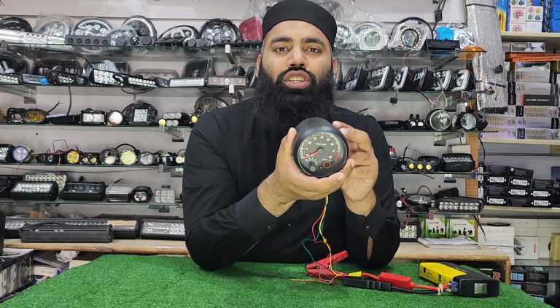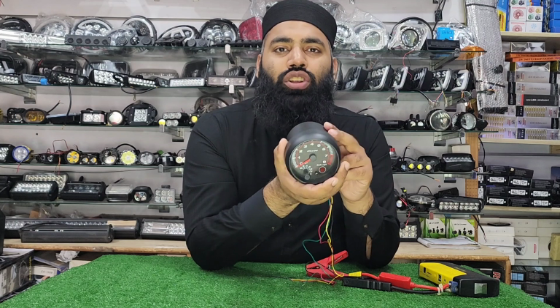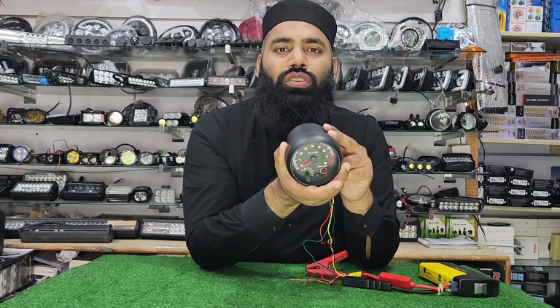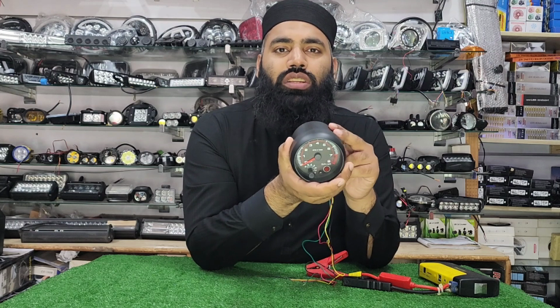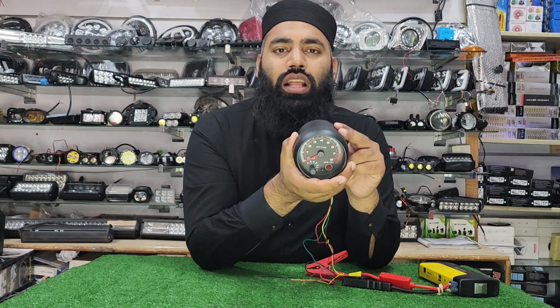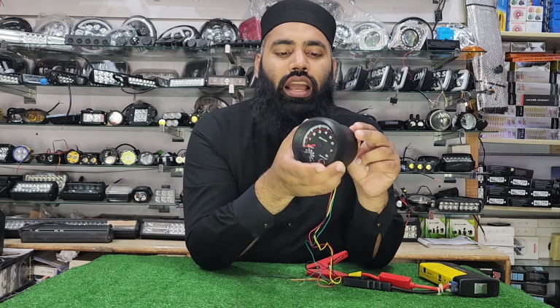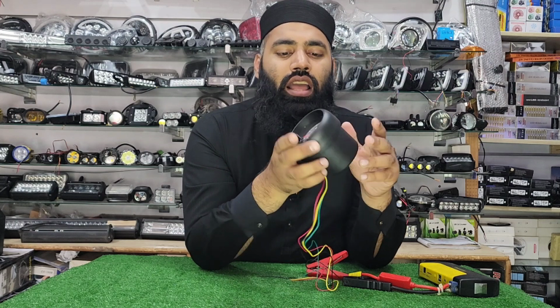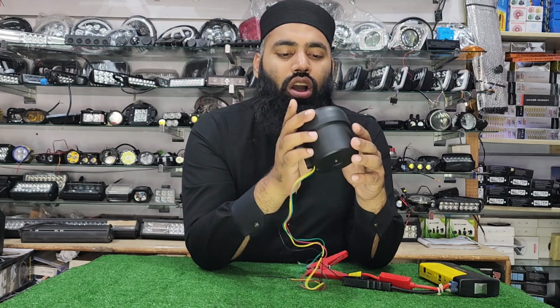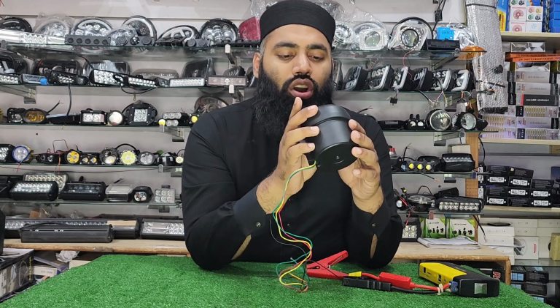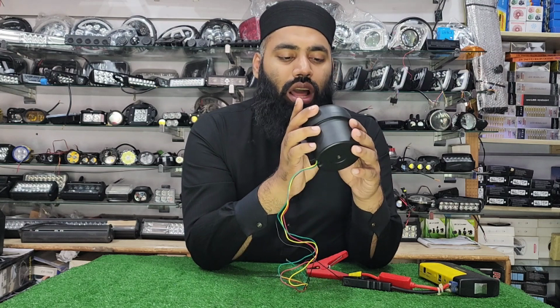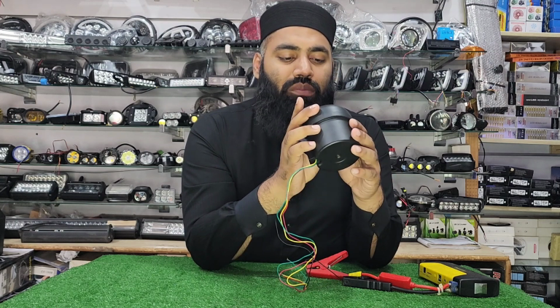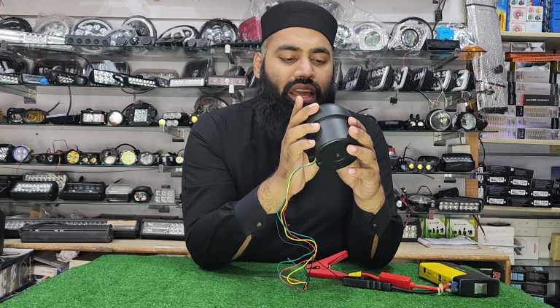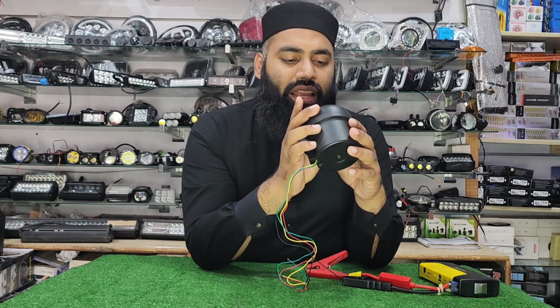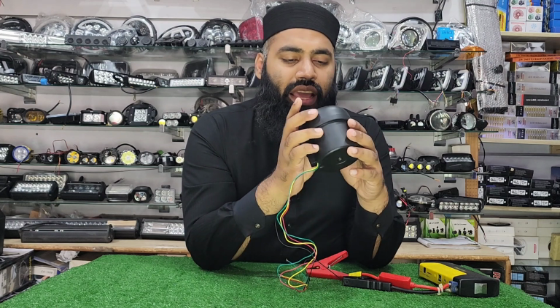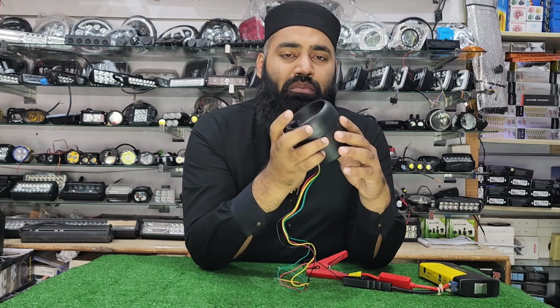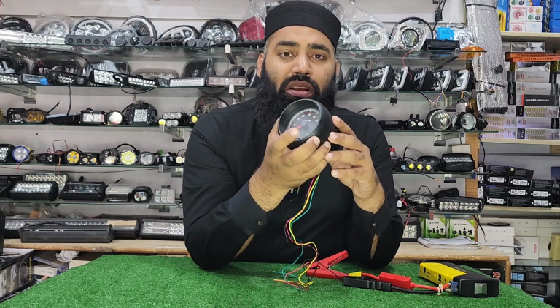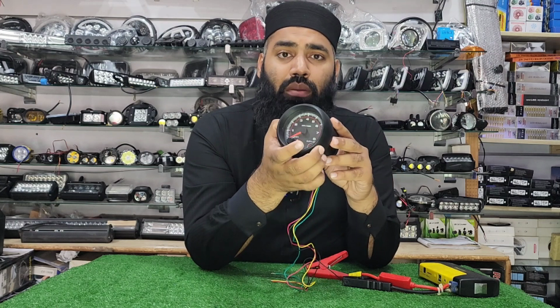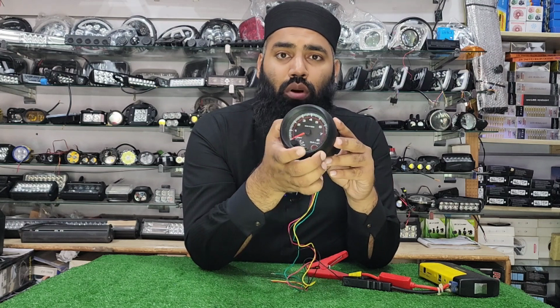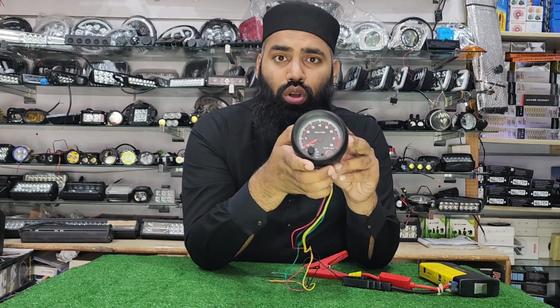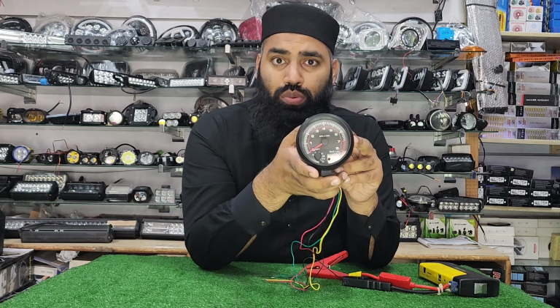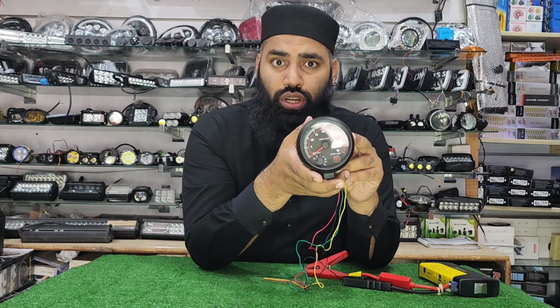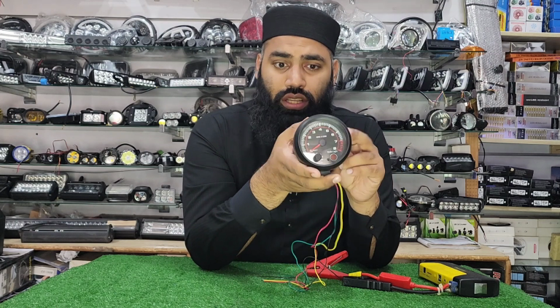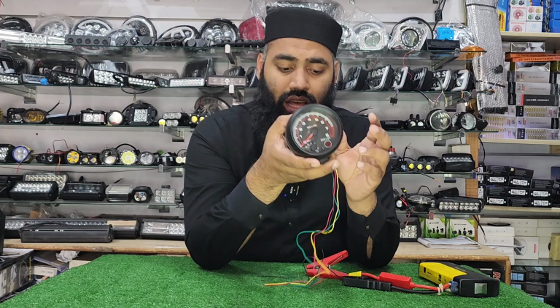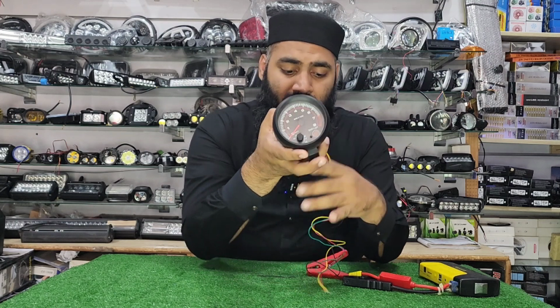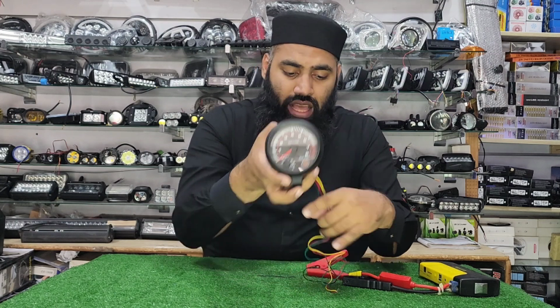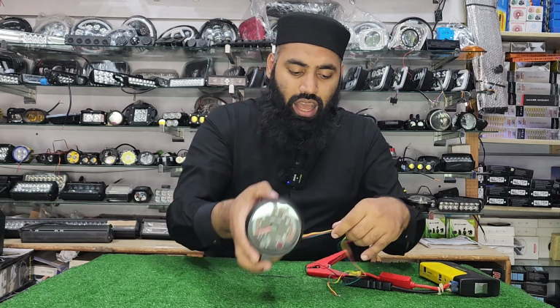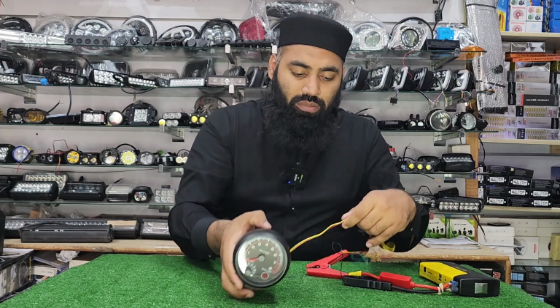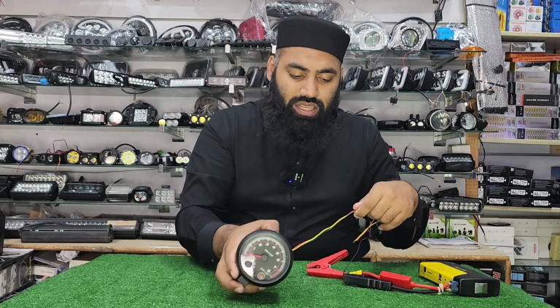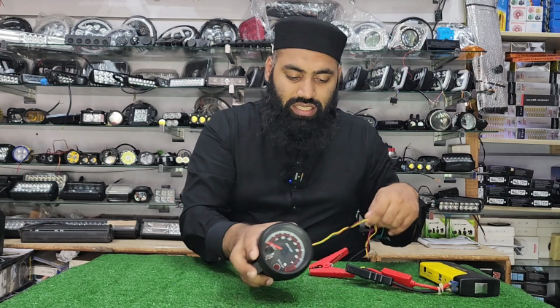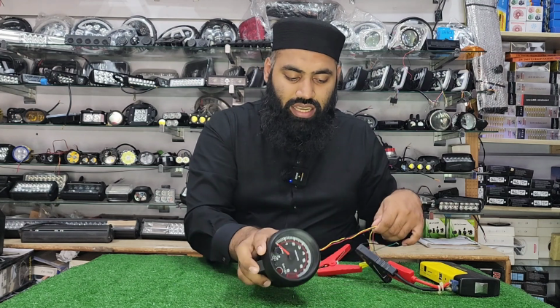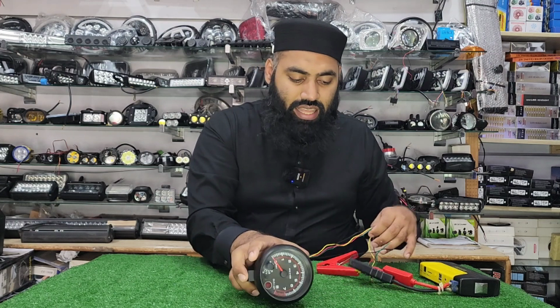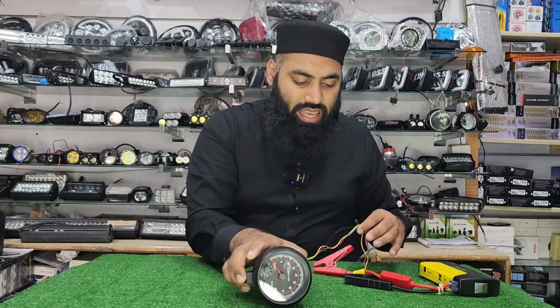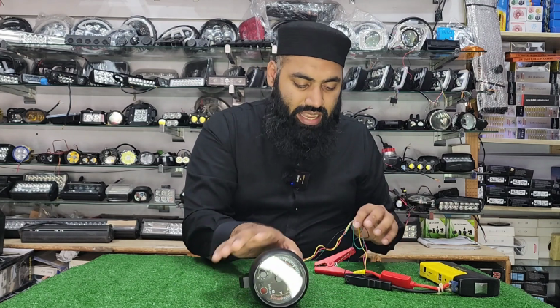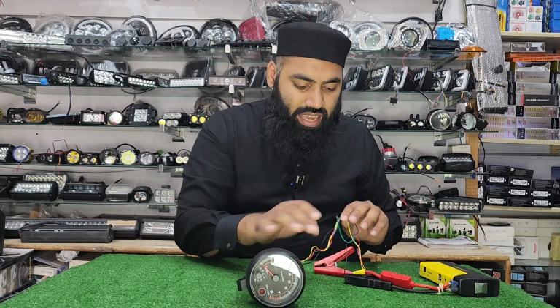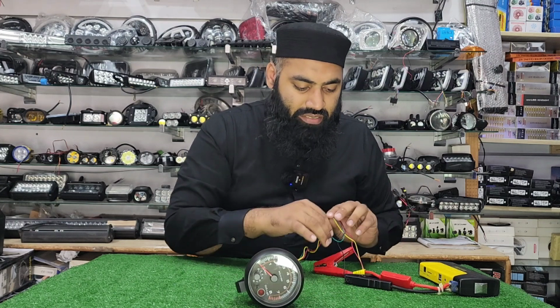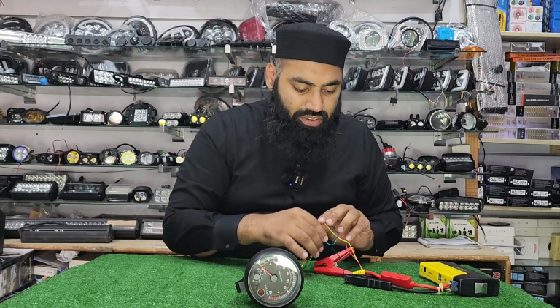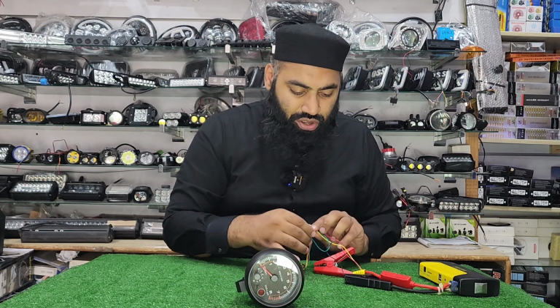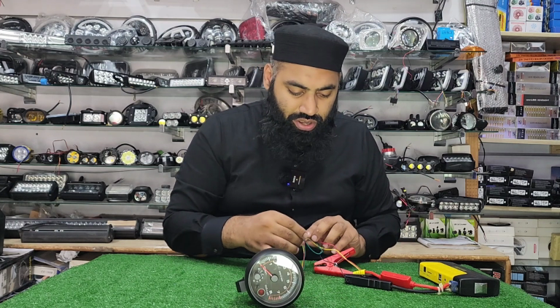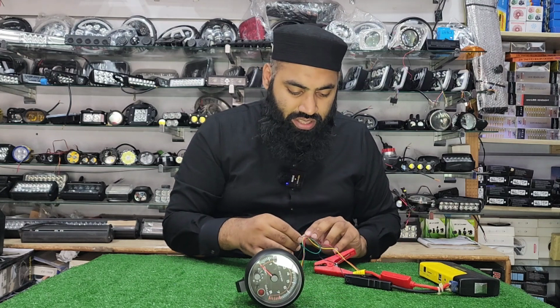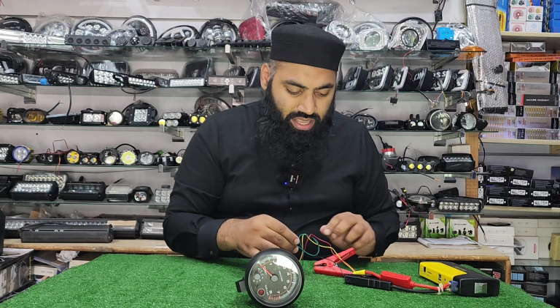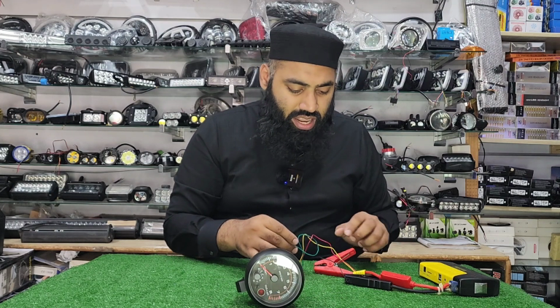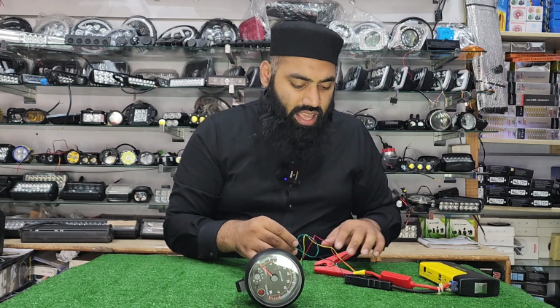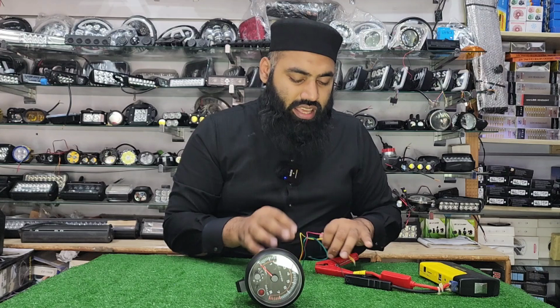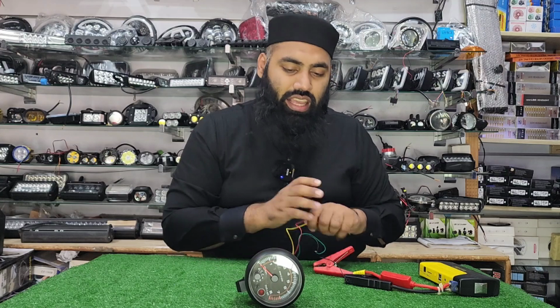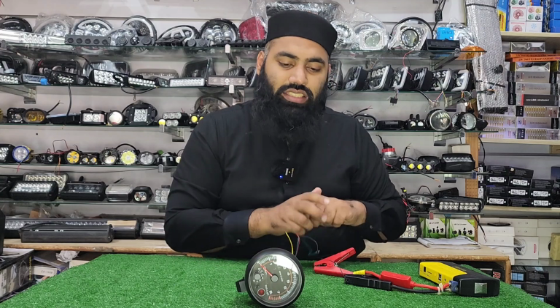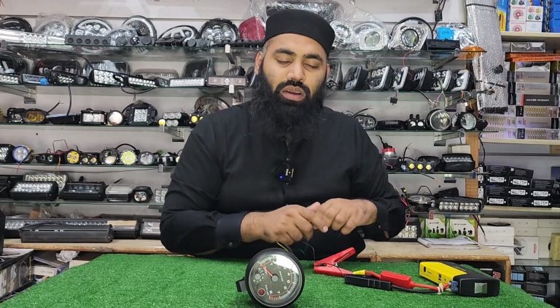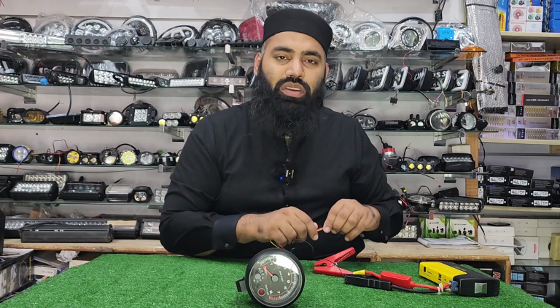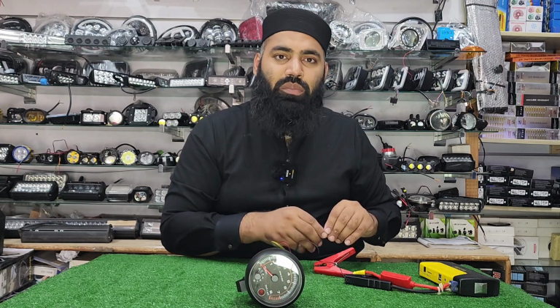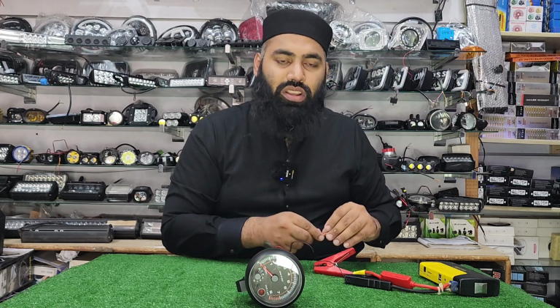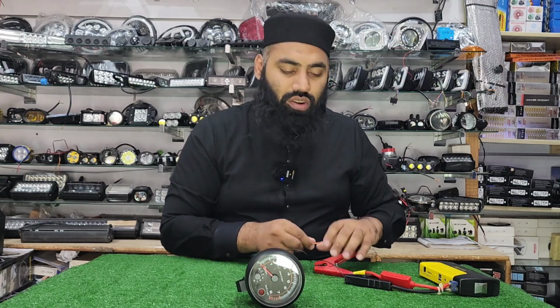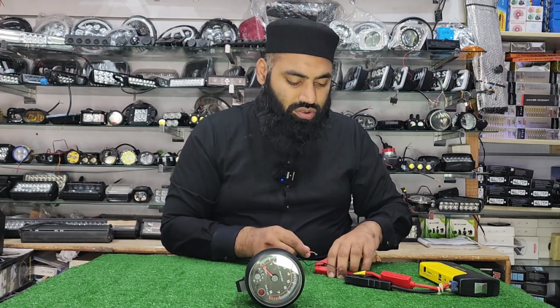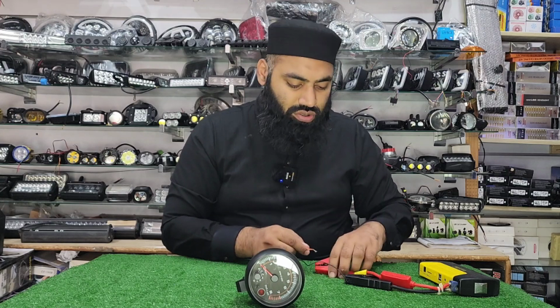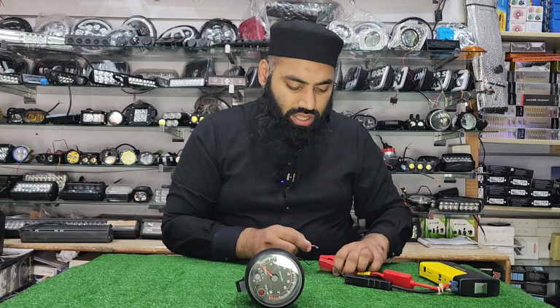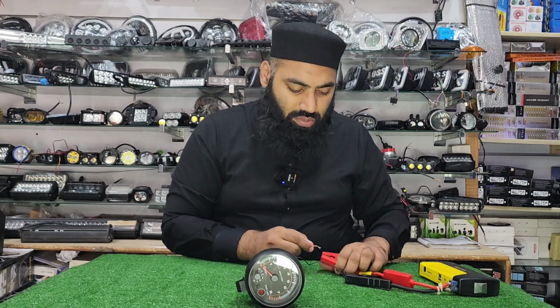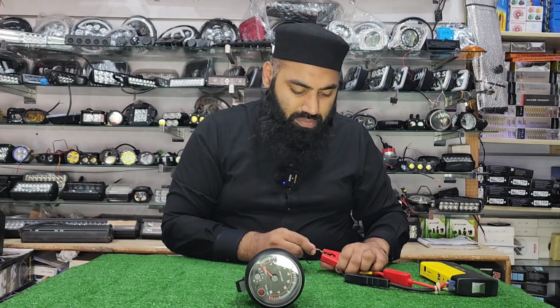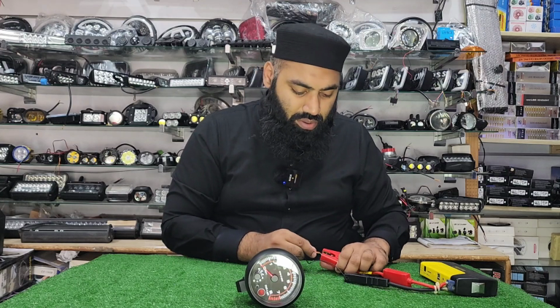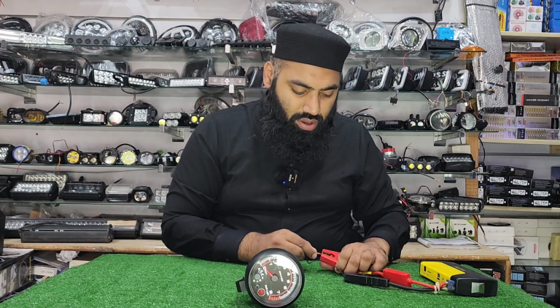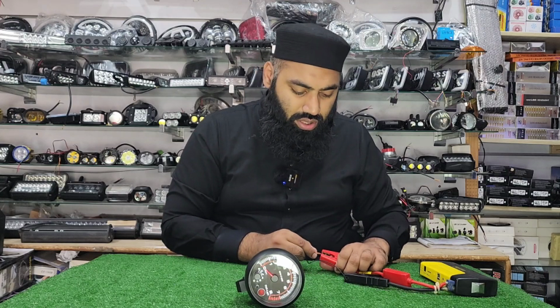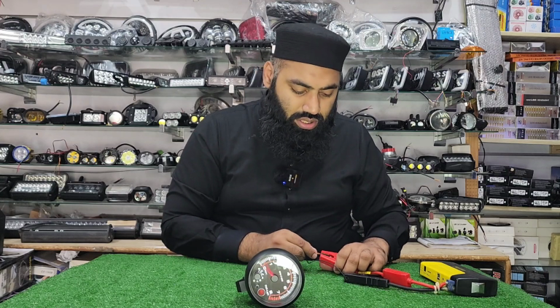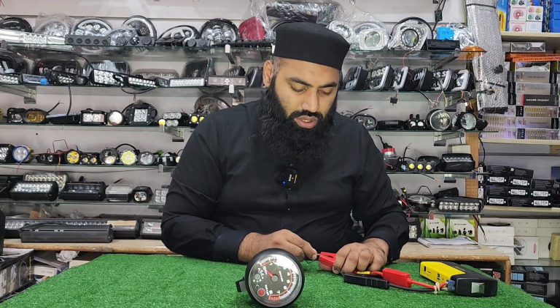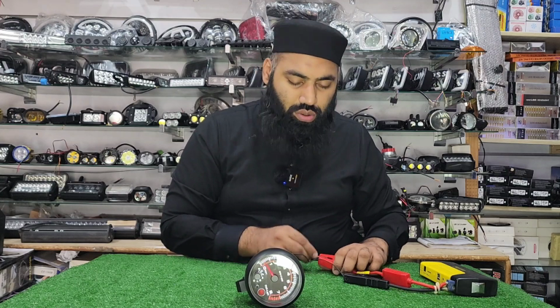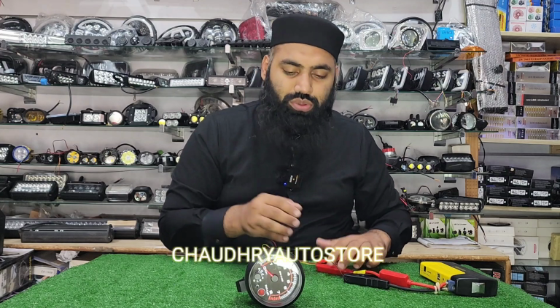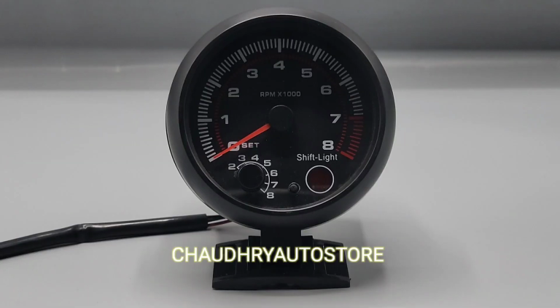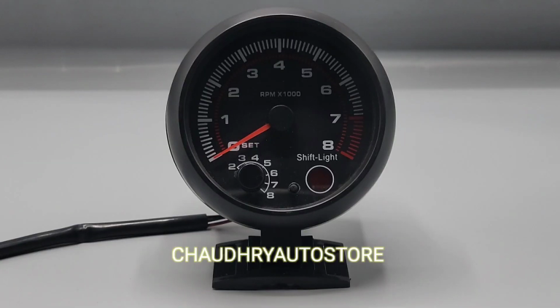The price is very attractive and as you can see in the video, the meter looks very beautiful. When it is installed, it is very beautiful to look at.